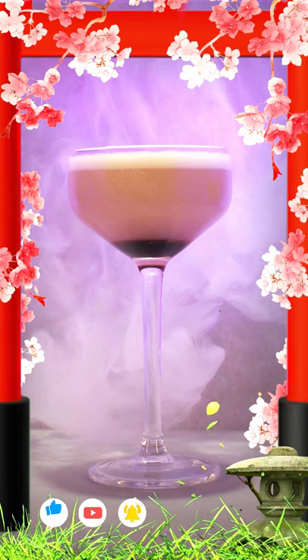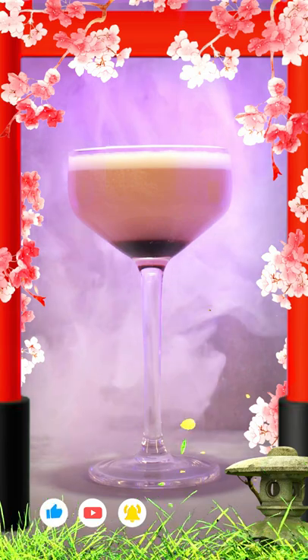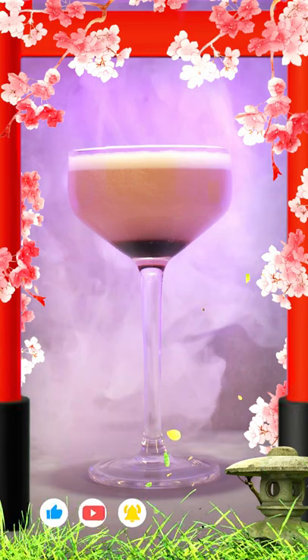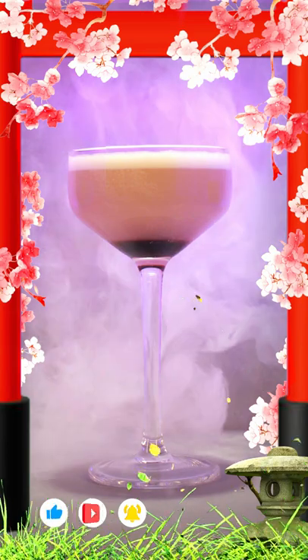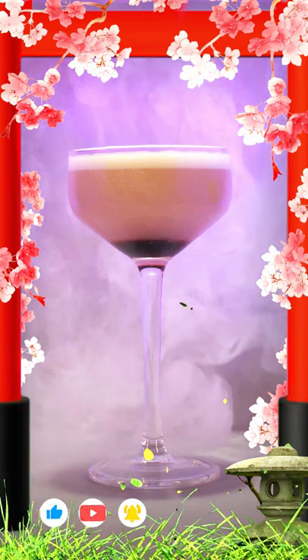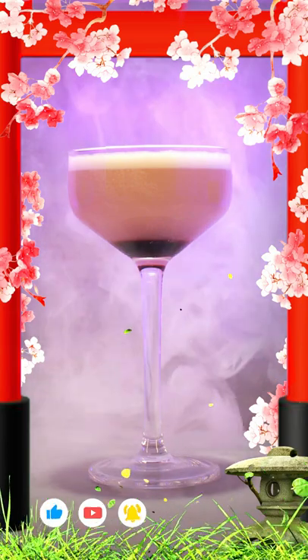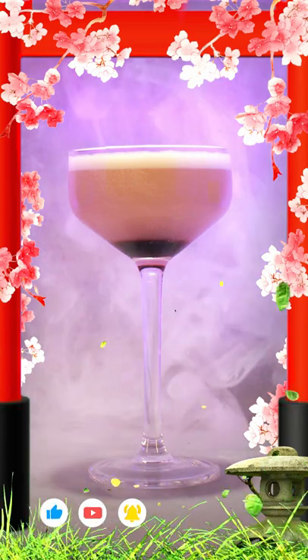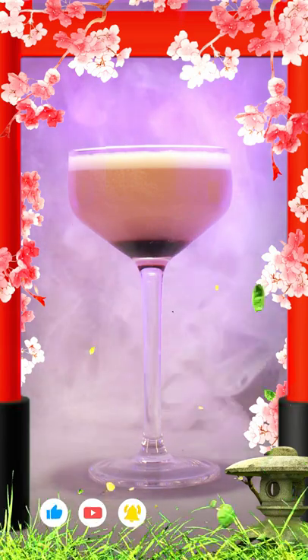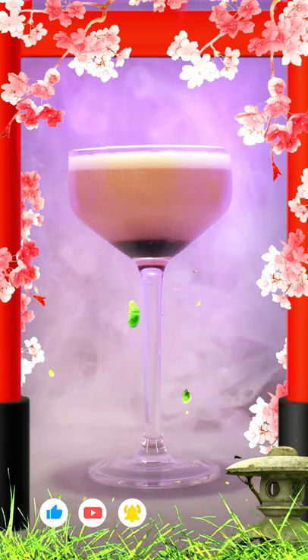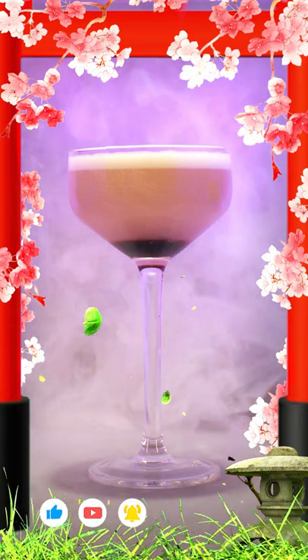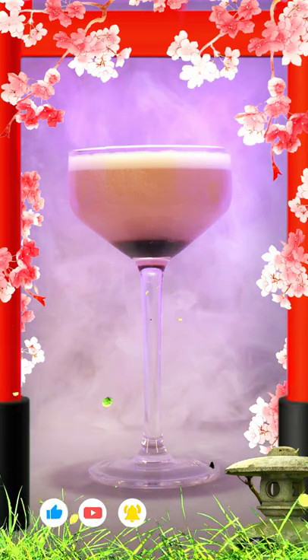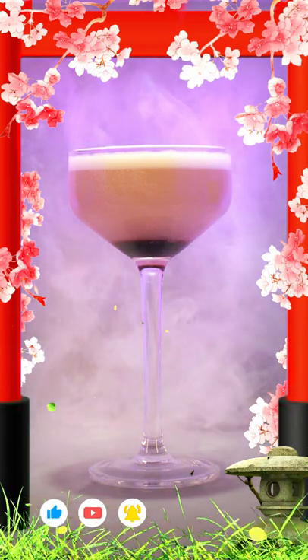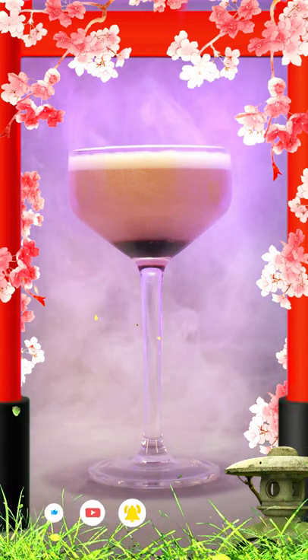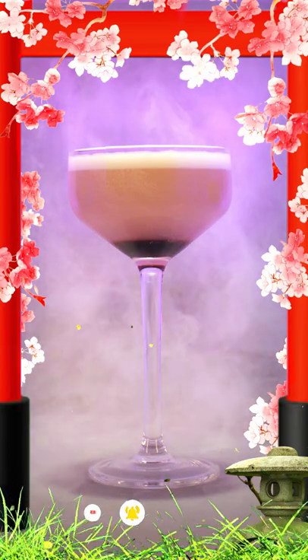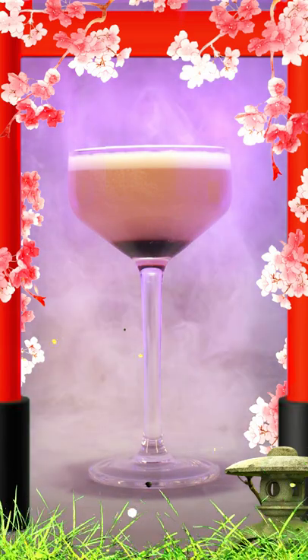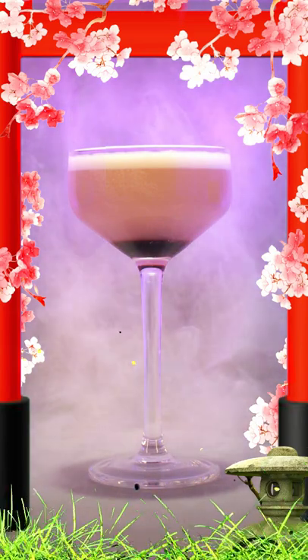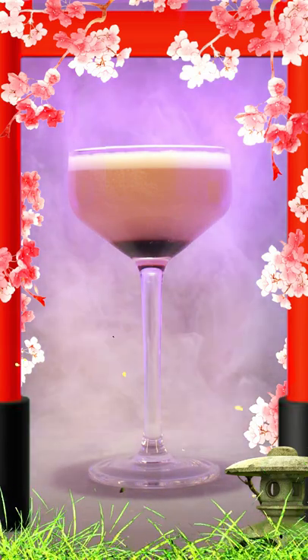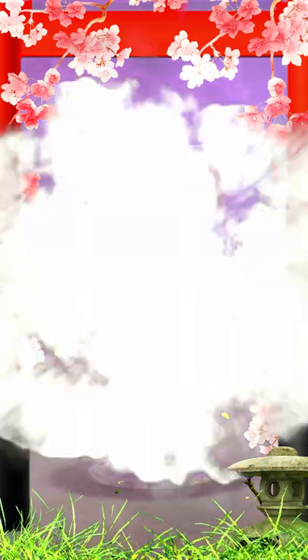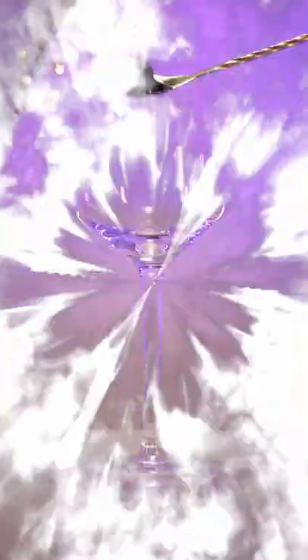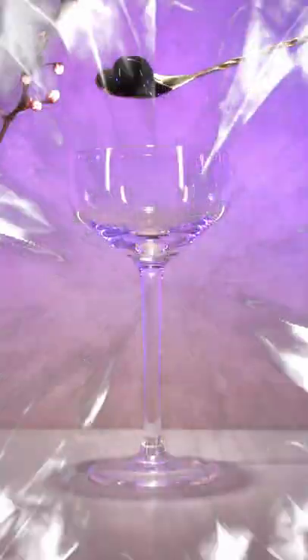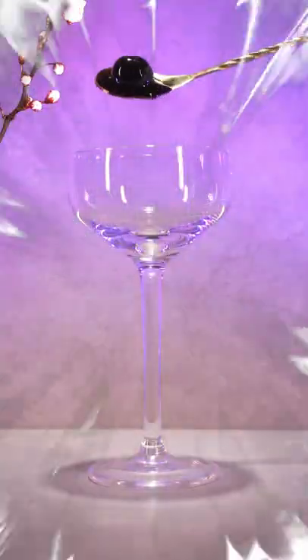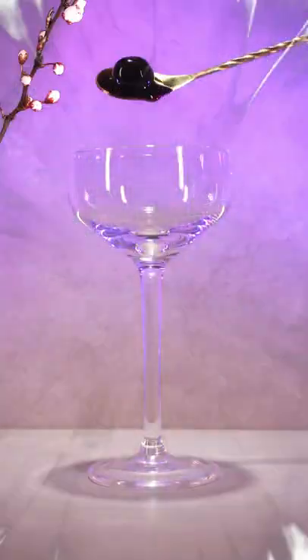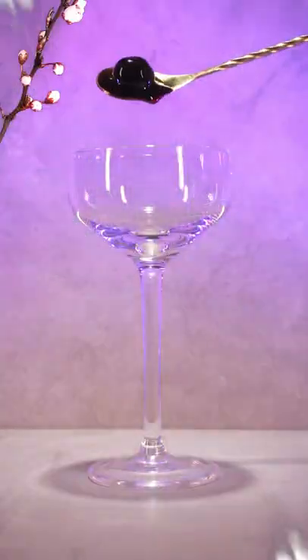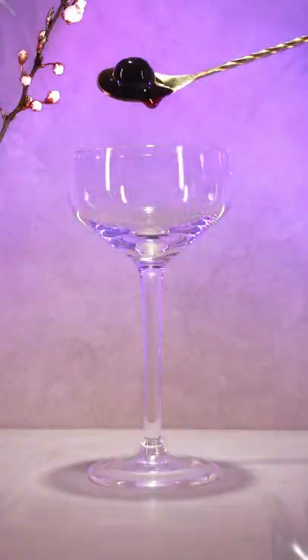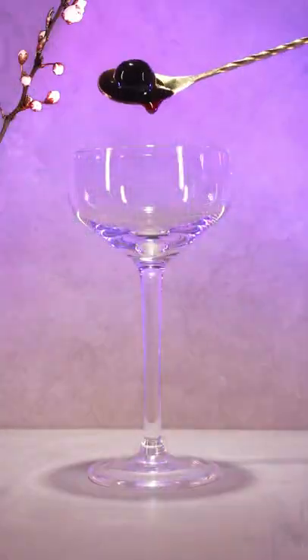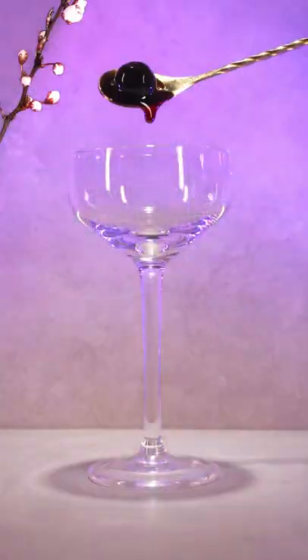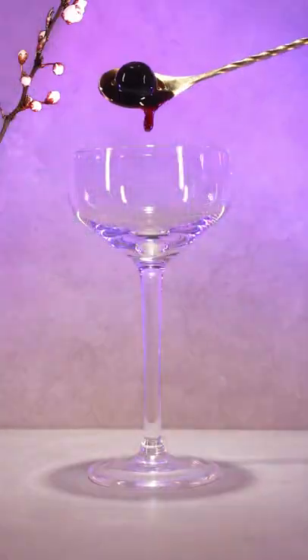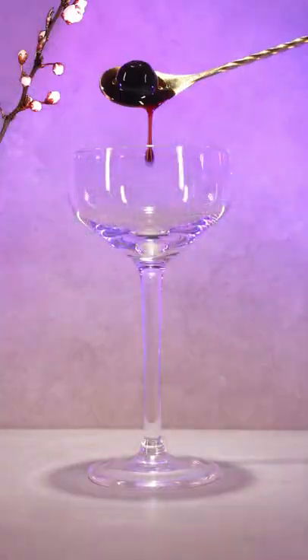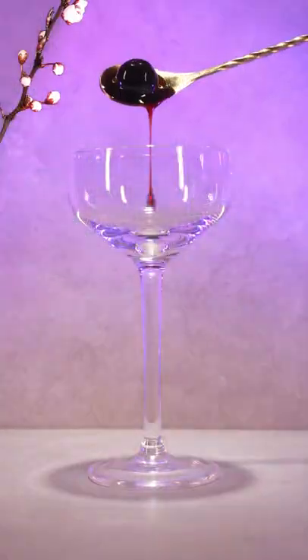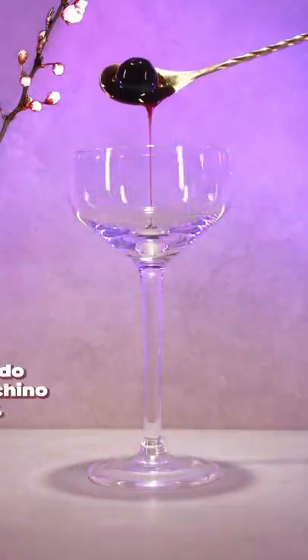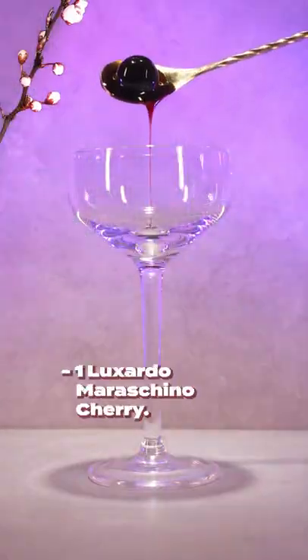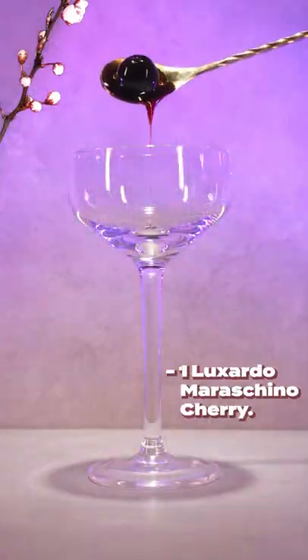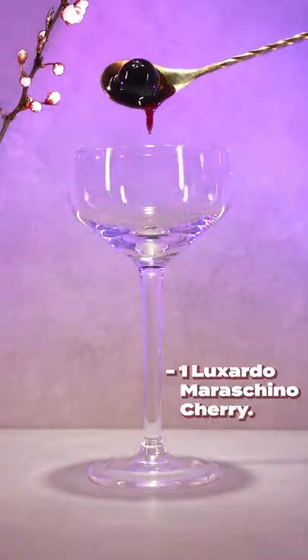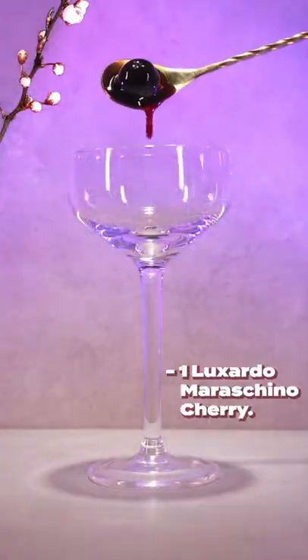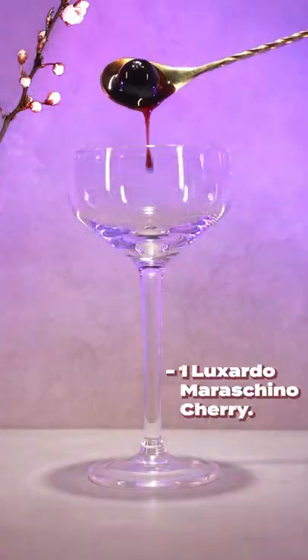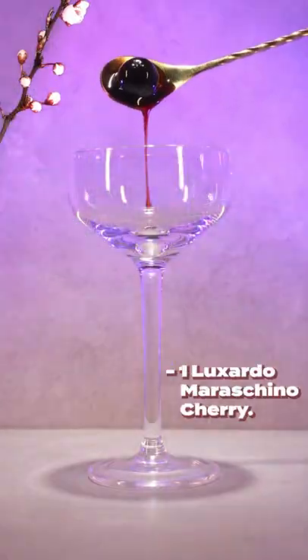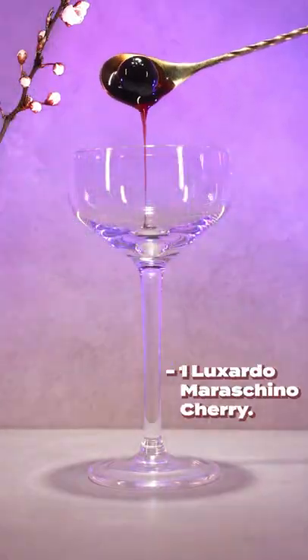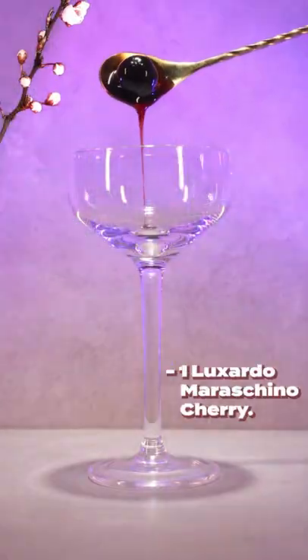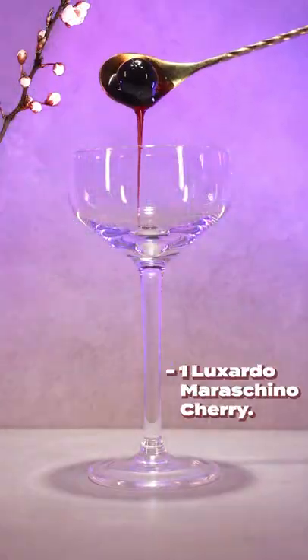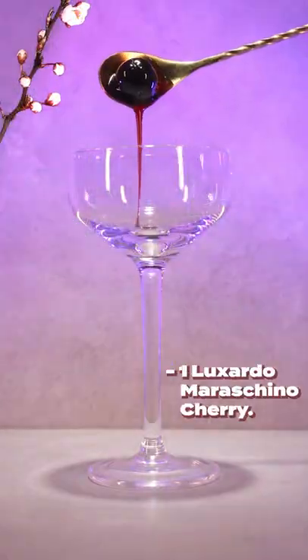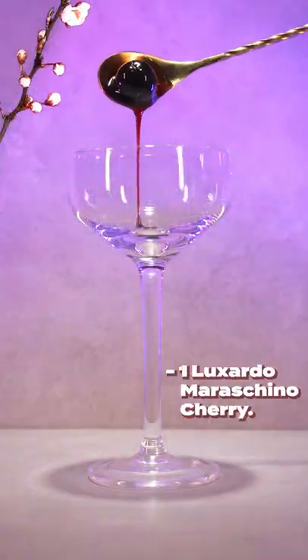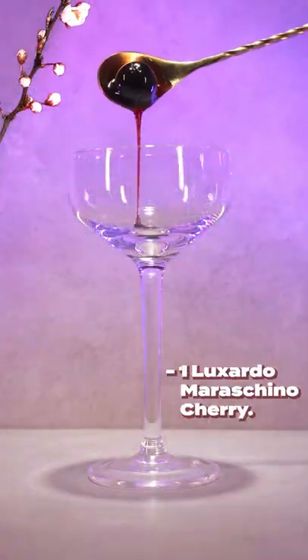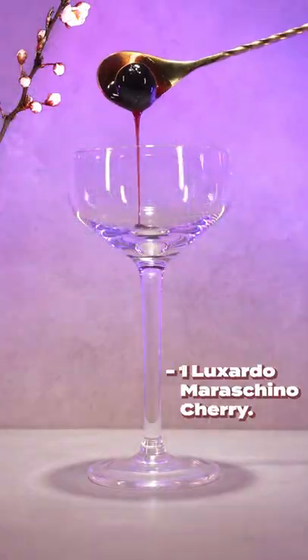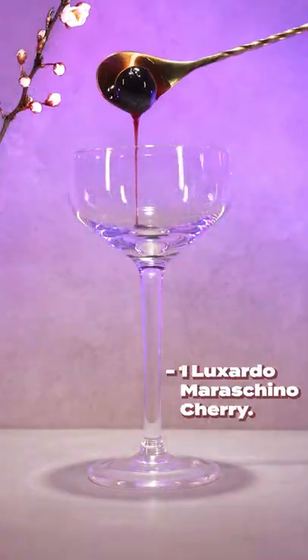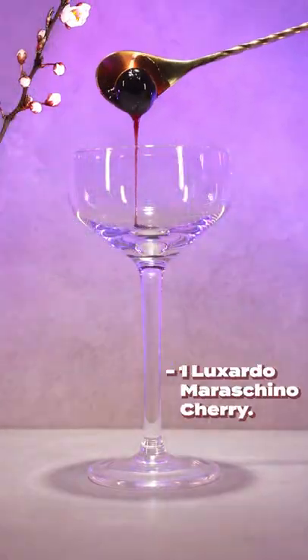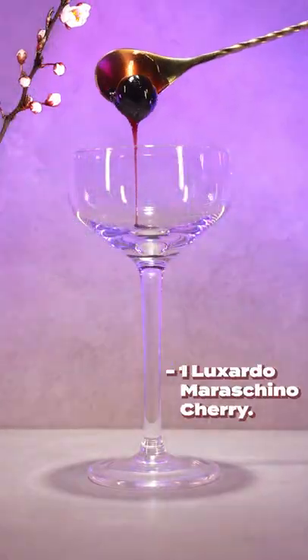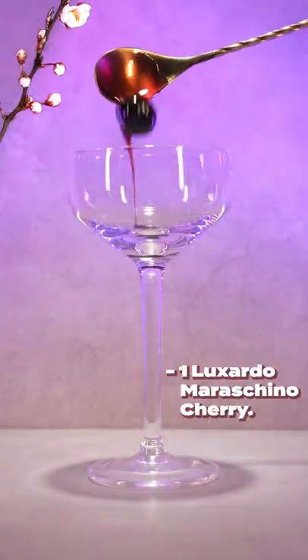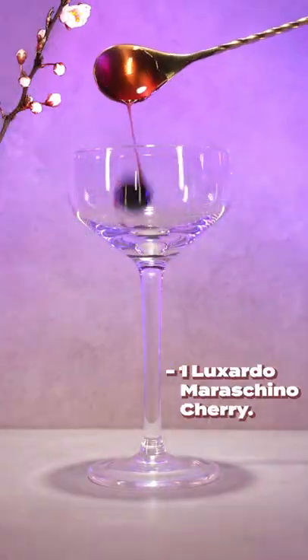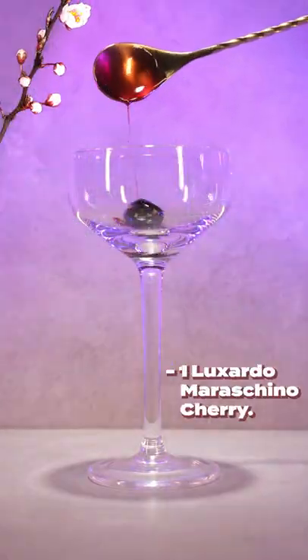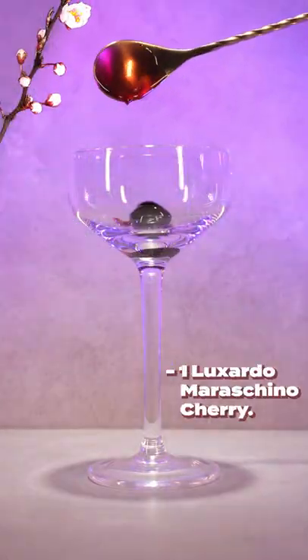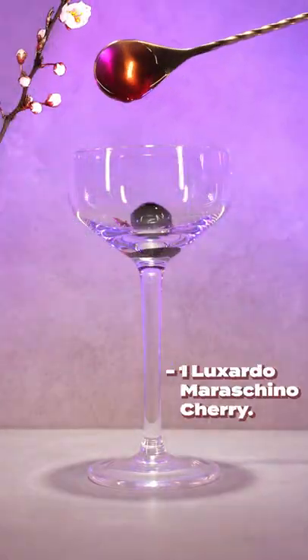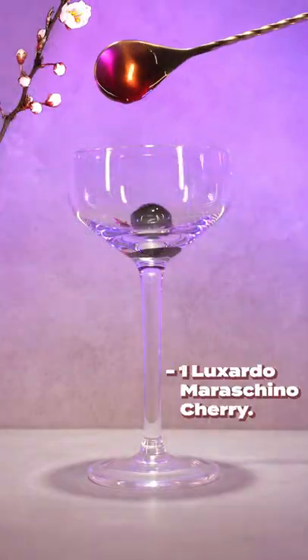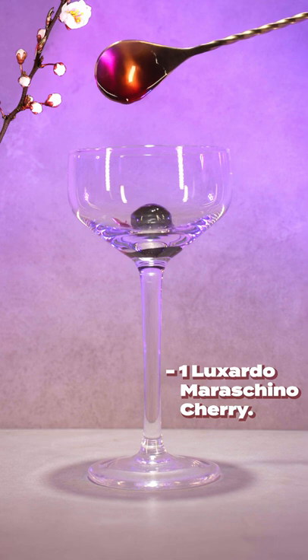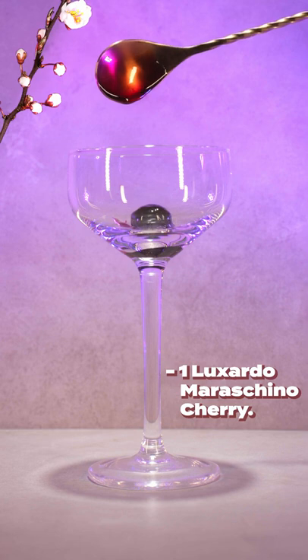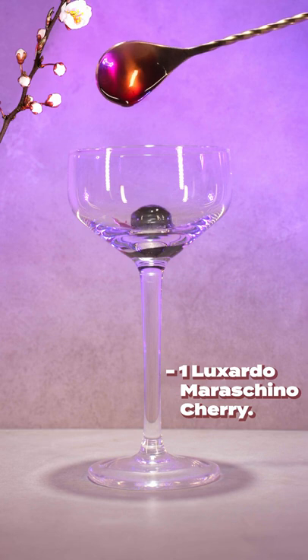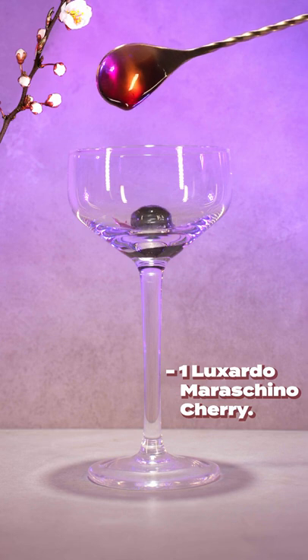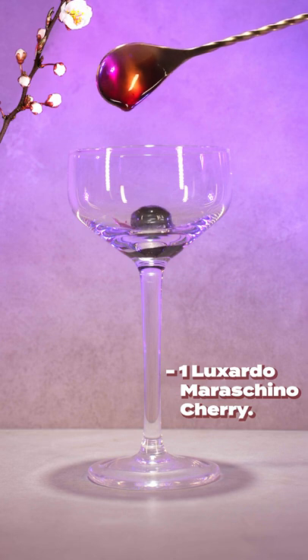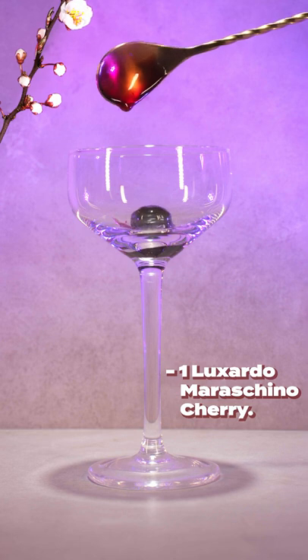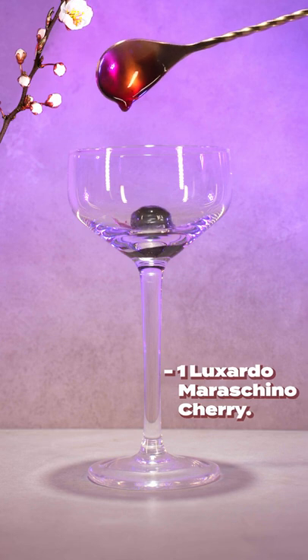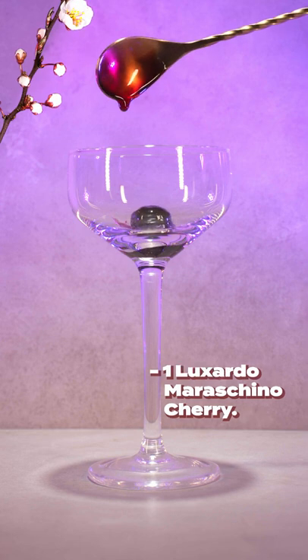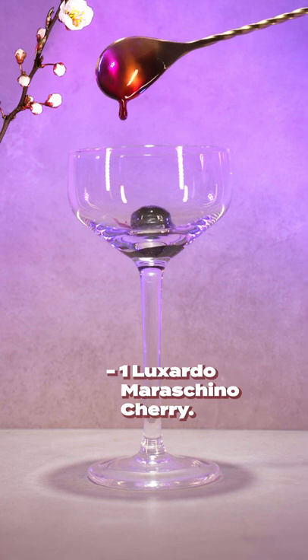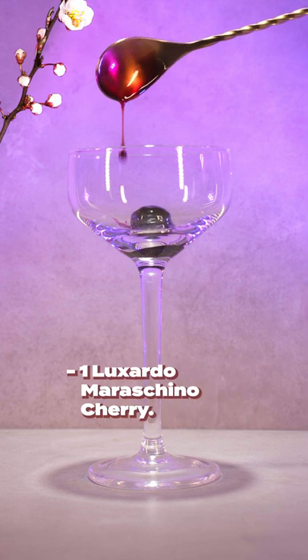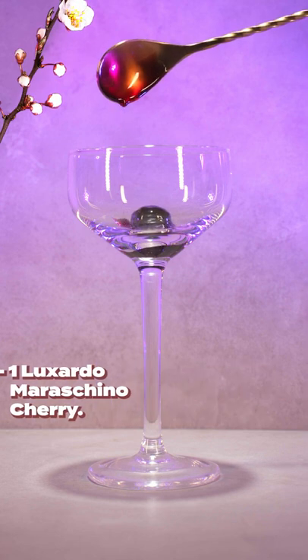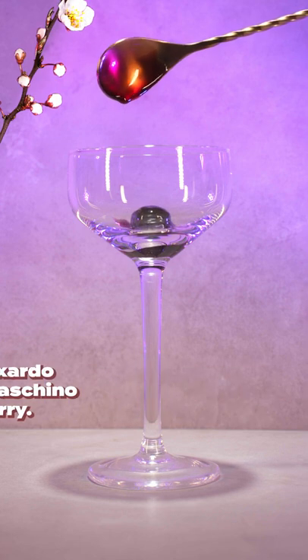The Cherry Blossom. Let's start by dropping one Luxardo Maraschino cherry into a glass coupe.